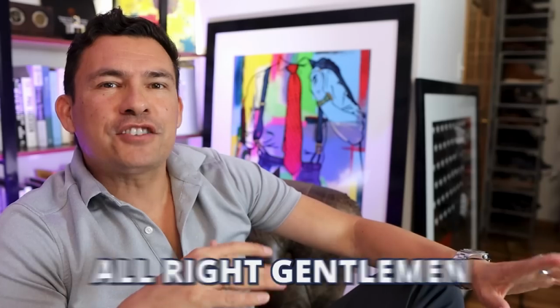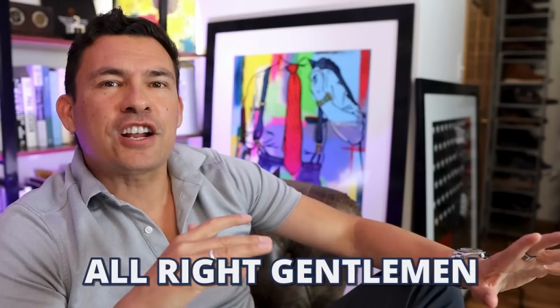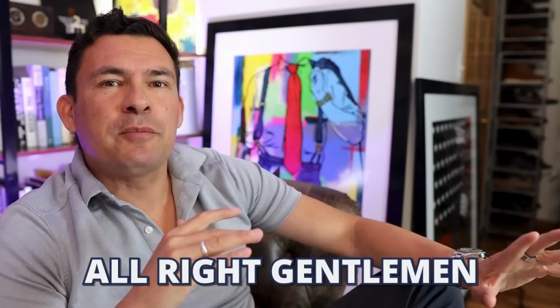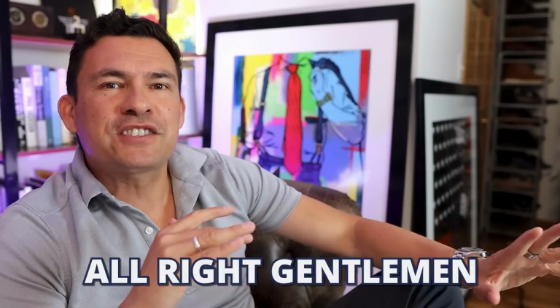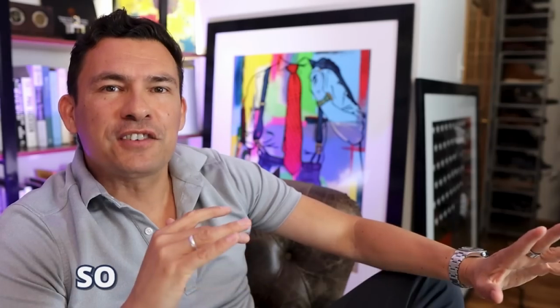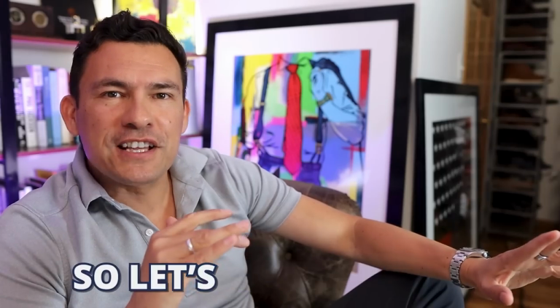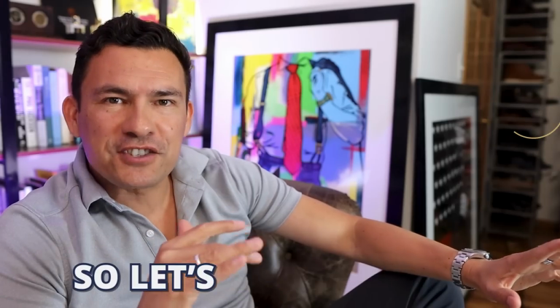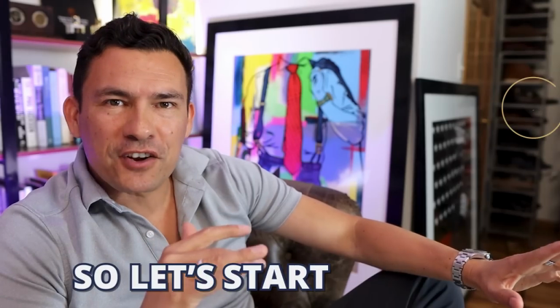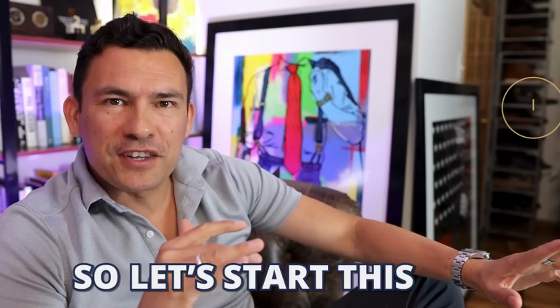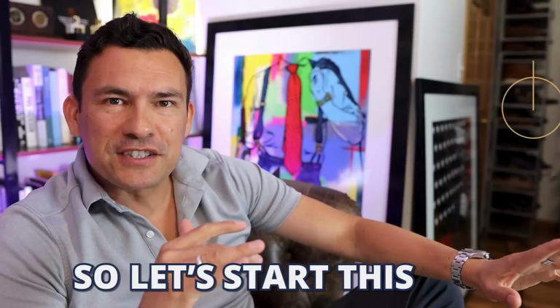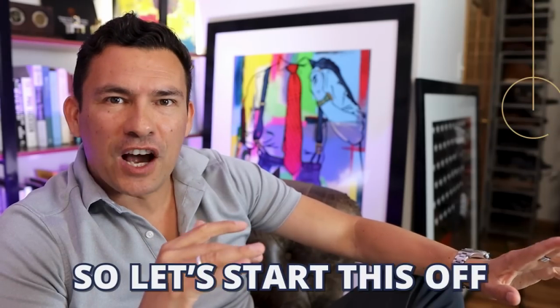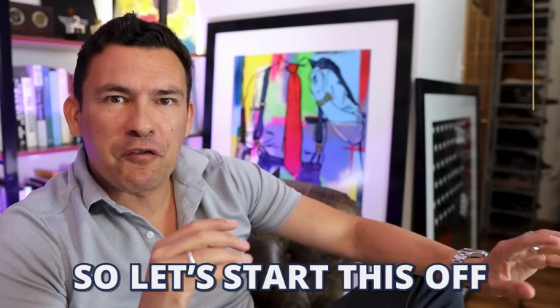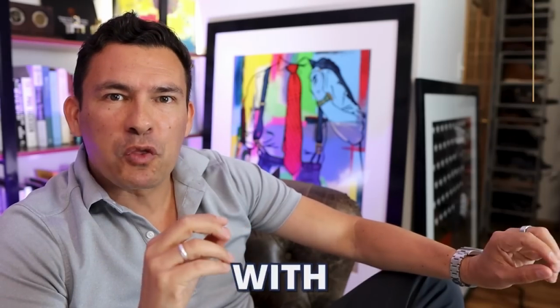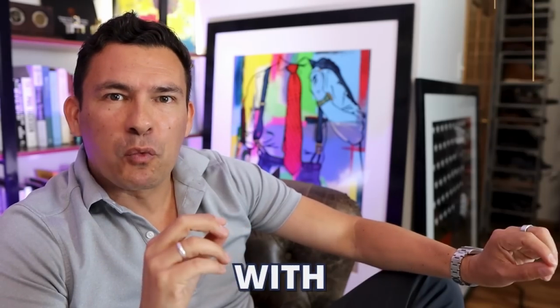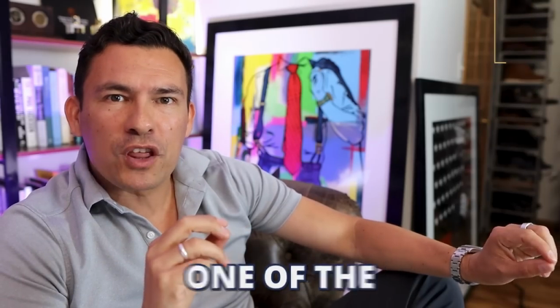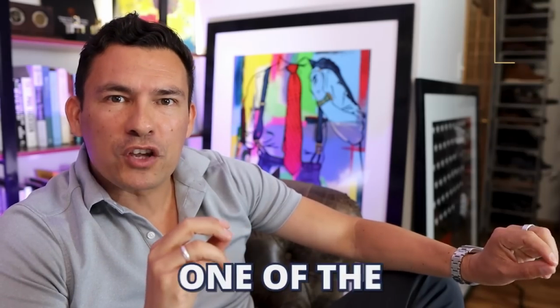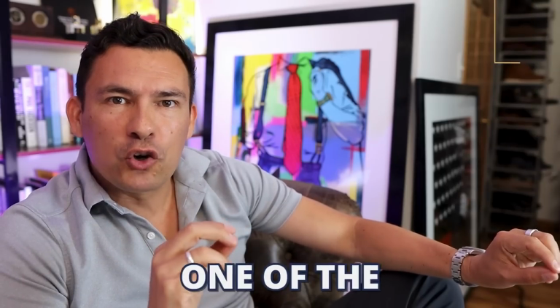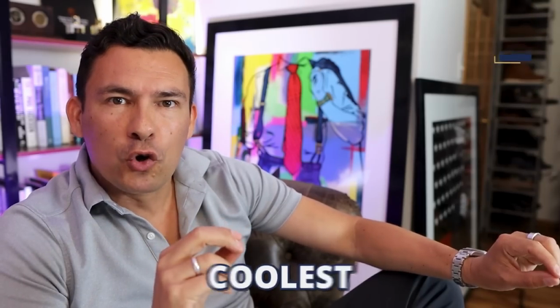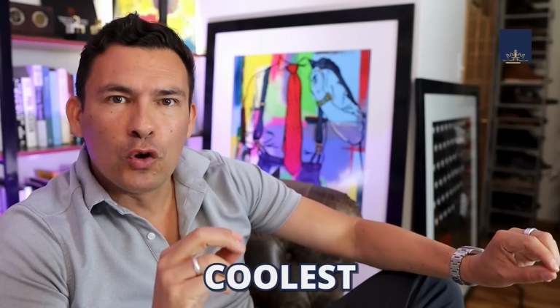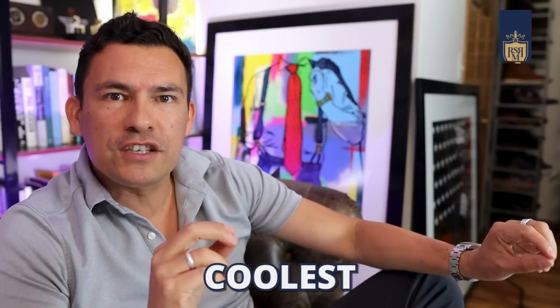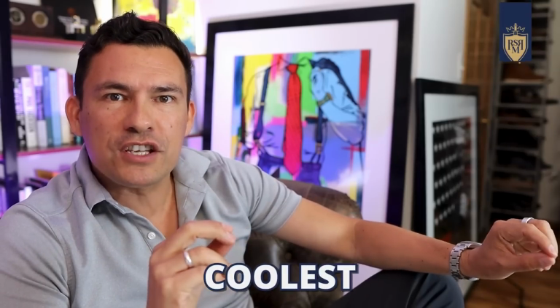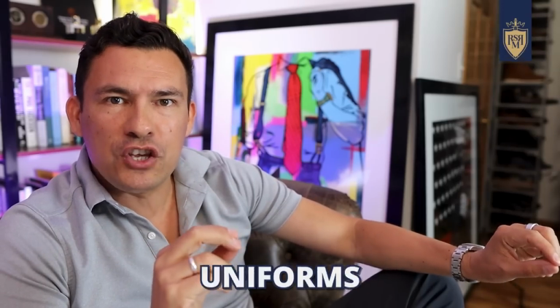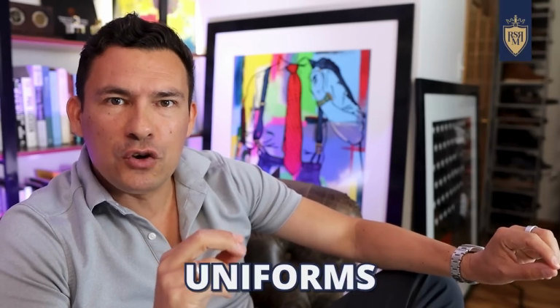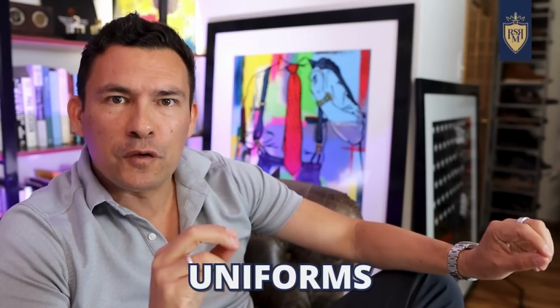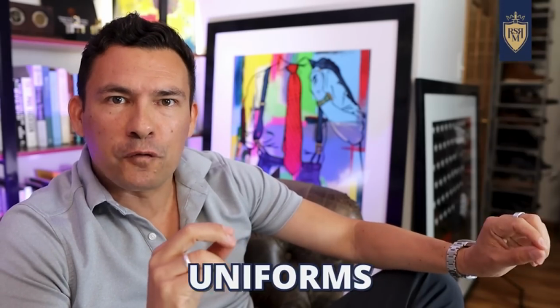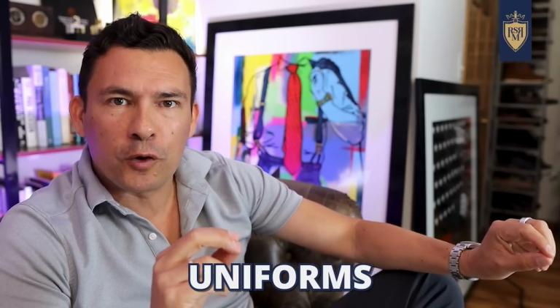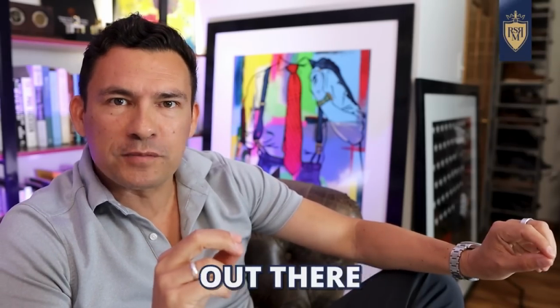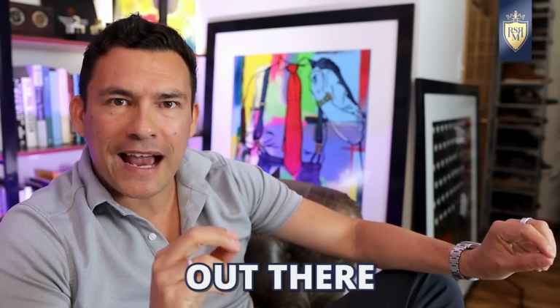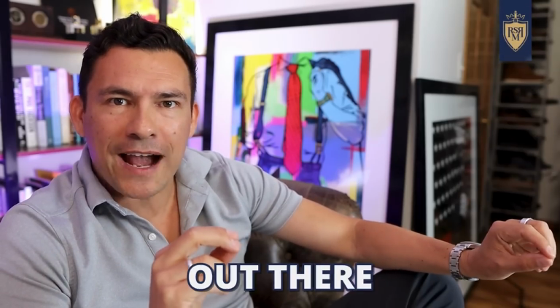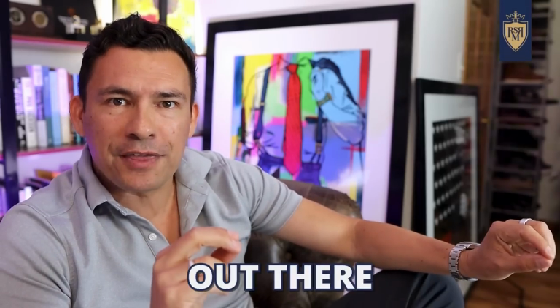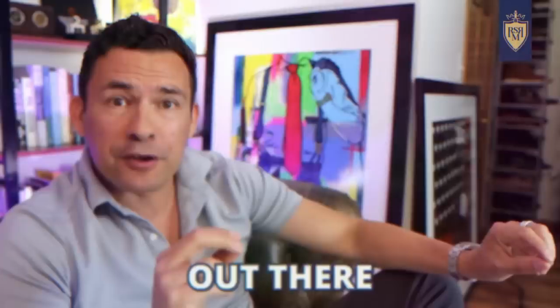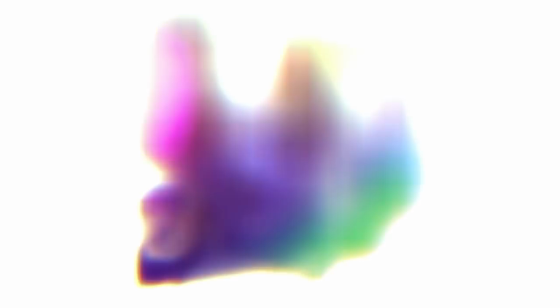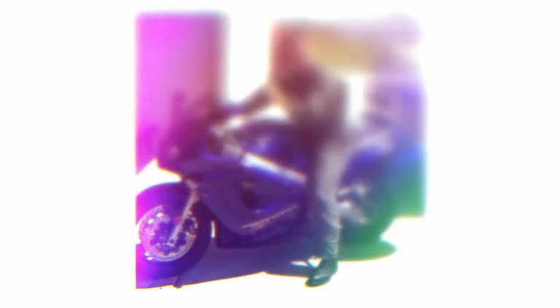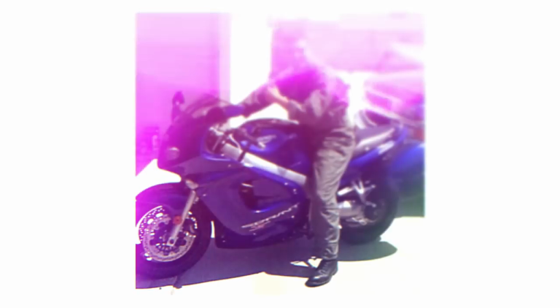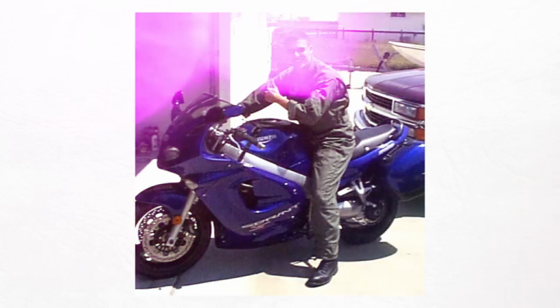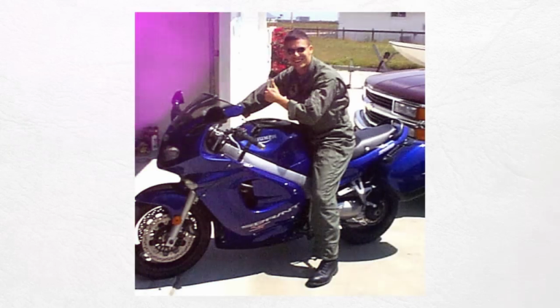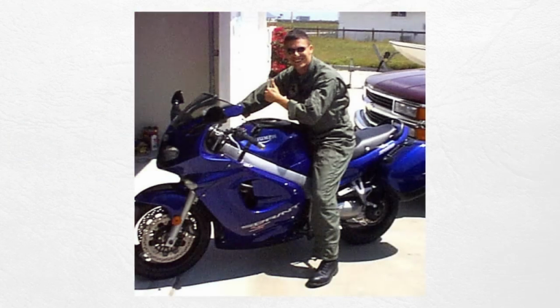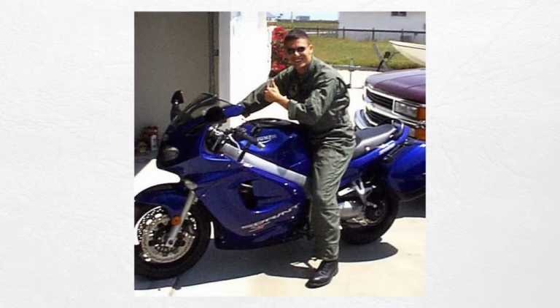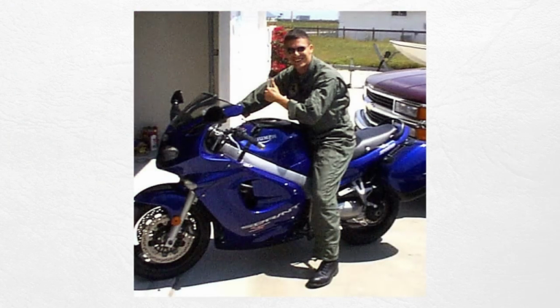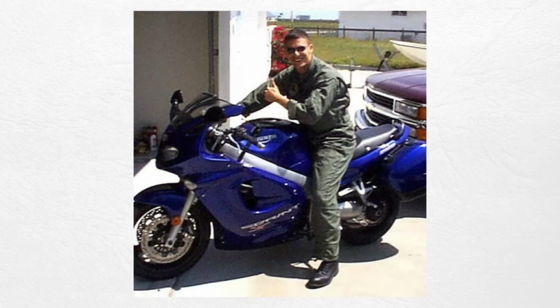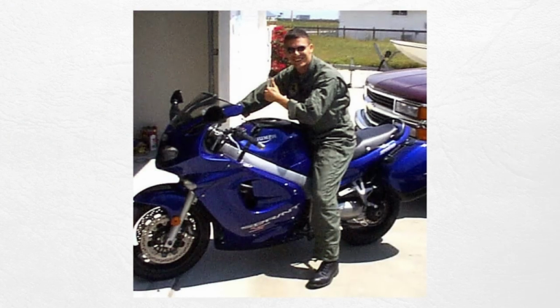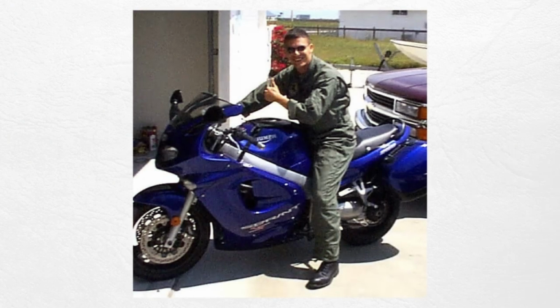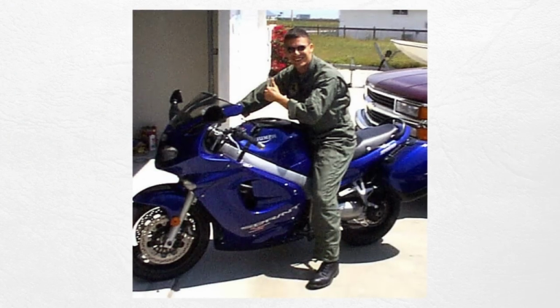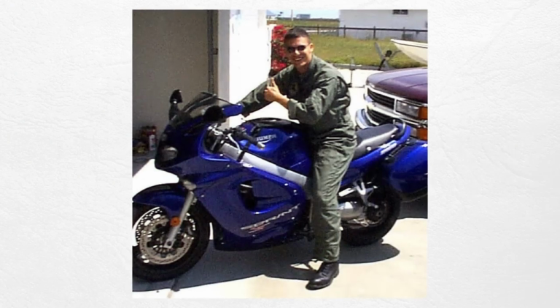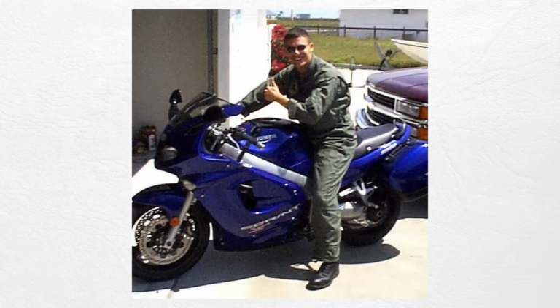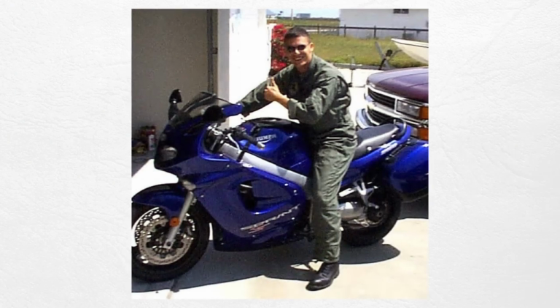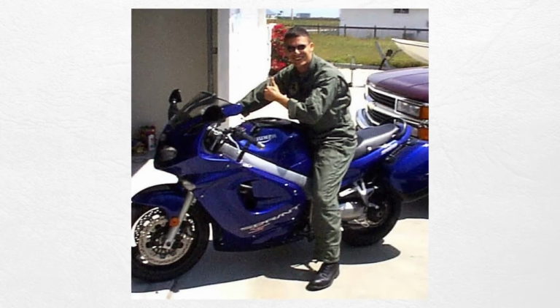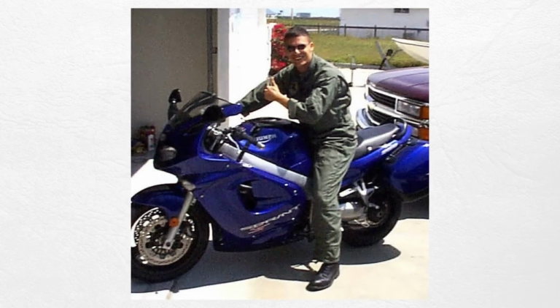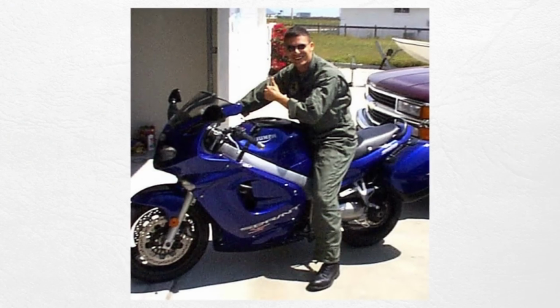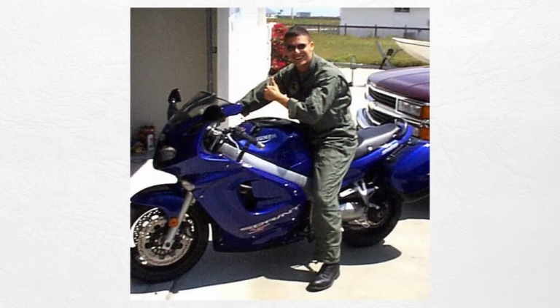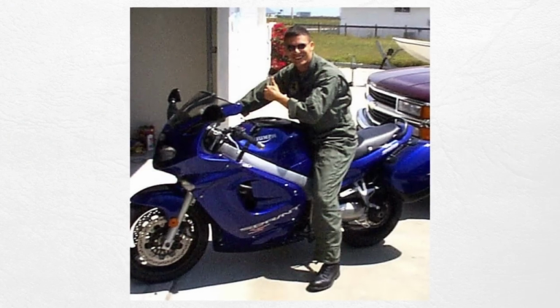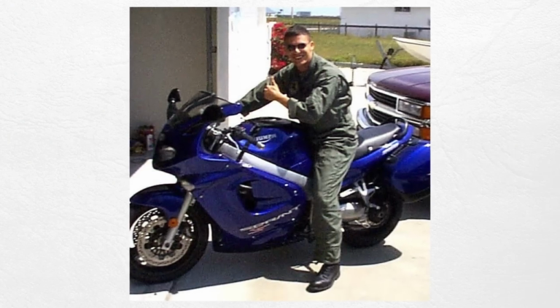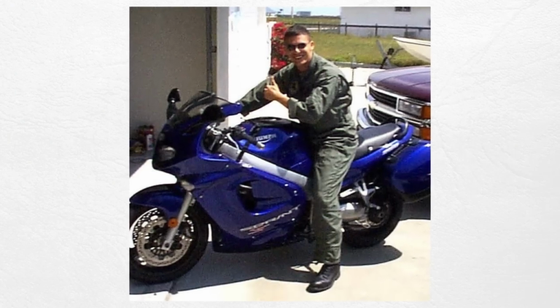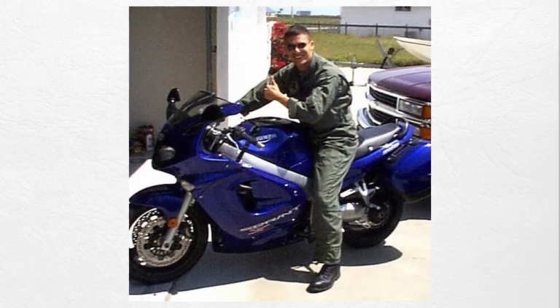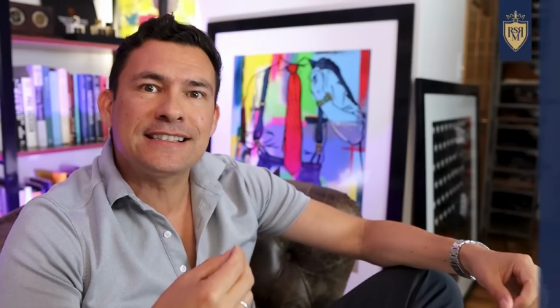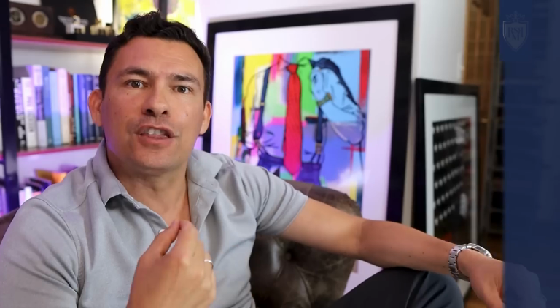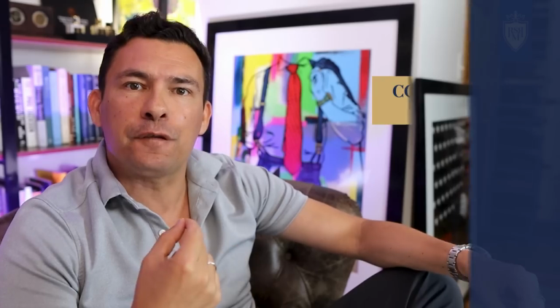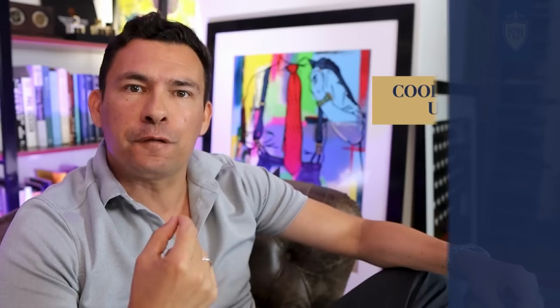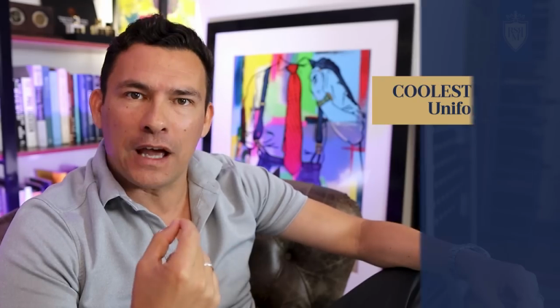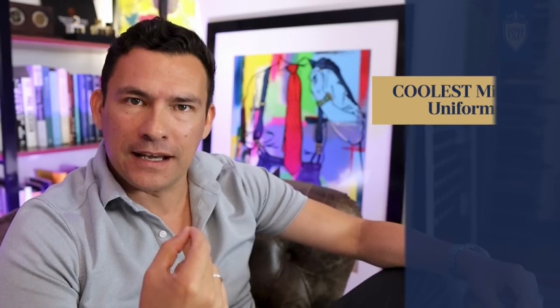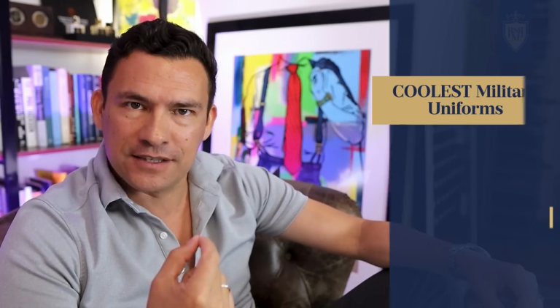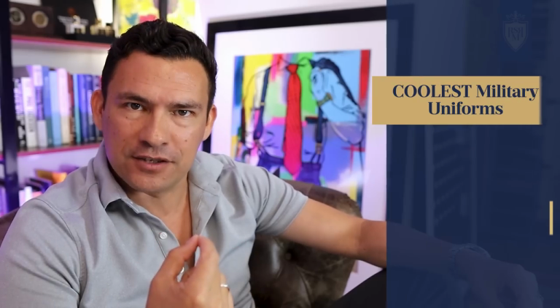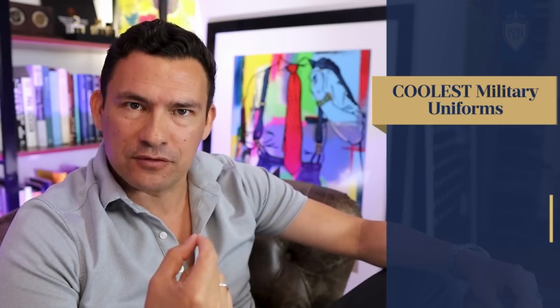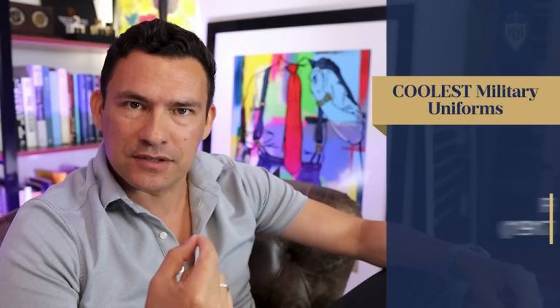All right, gentlemen. Let's start this off with one of the coolest uniforms out there that I had the privilege to wear, and that is the flight suit.